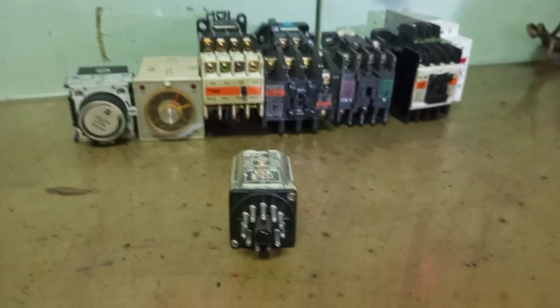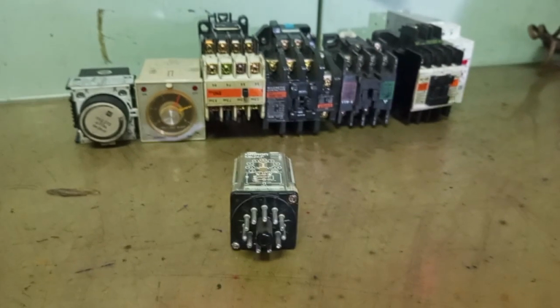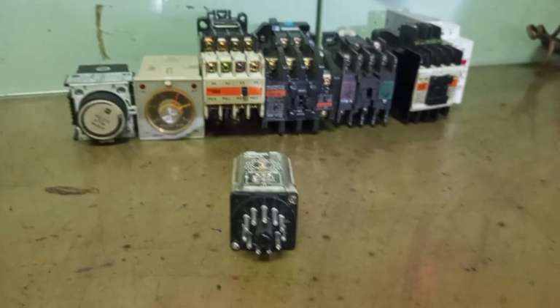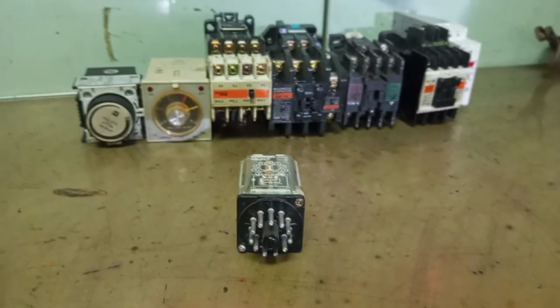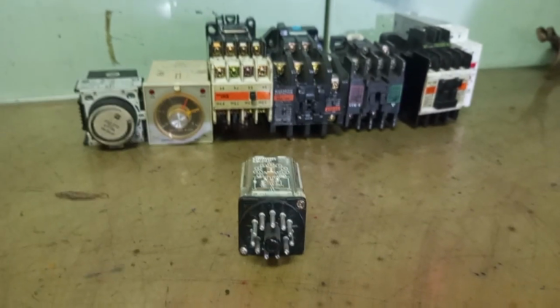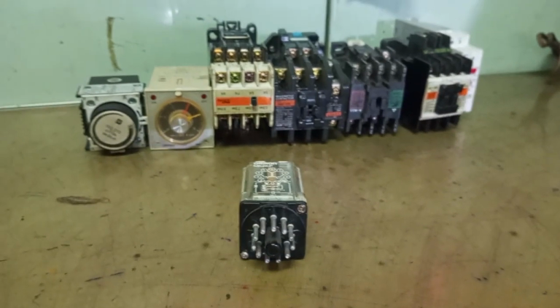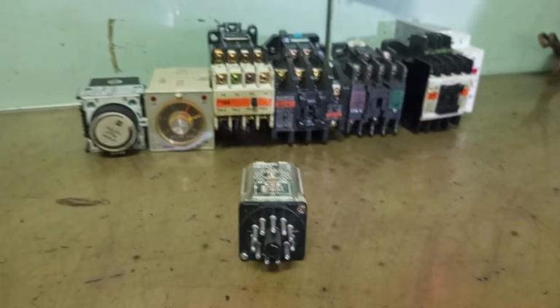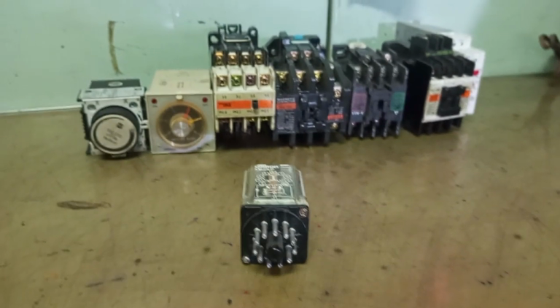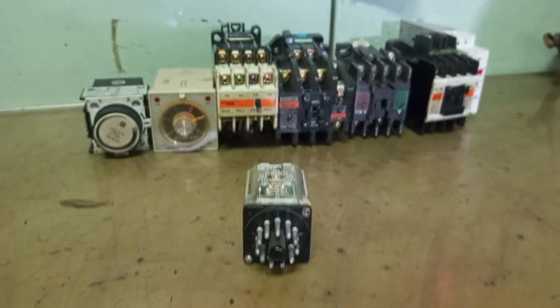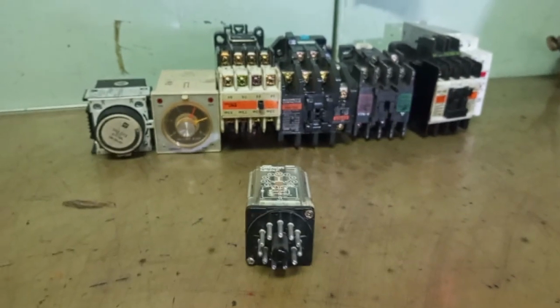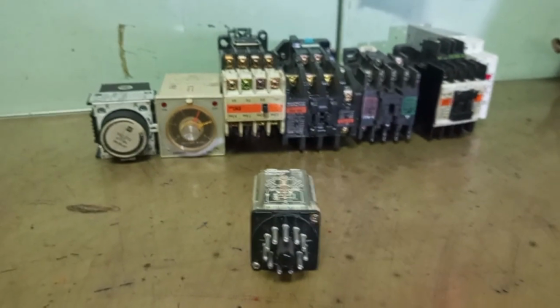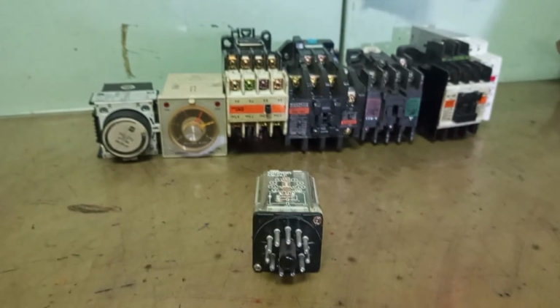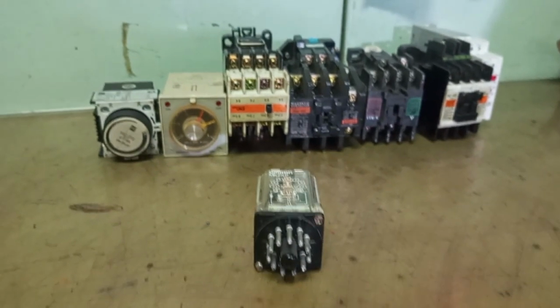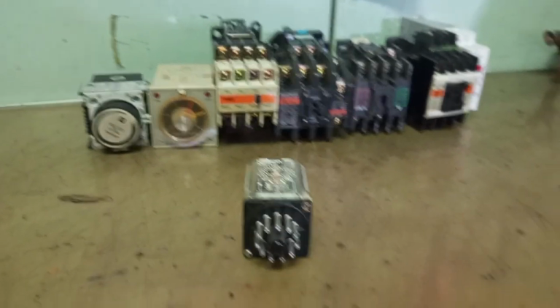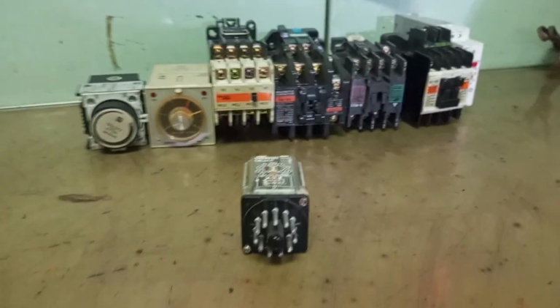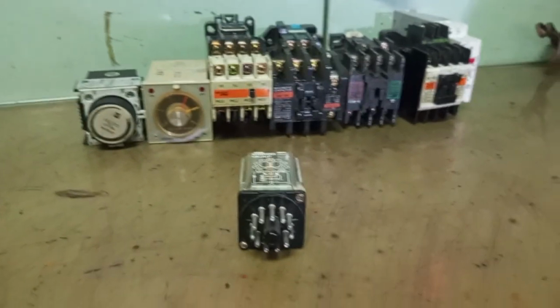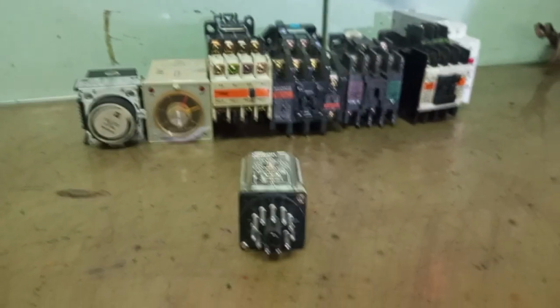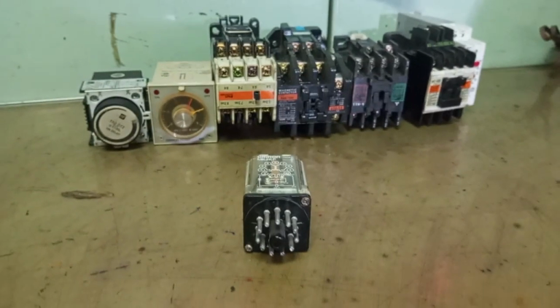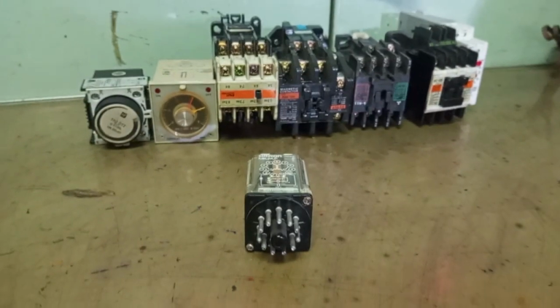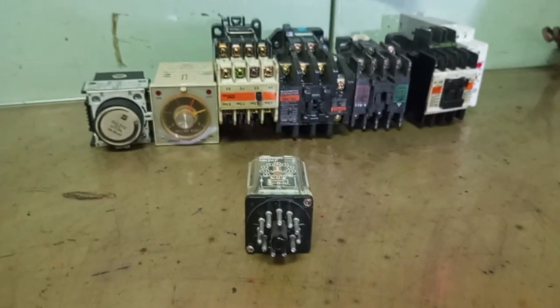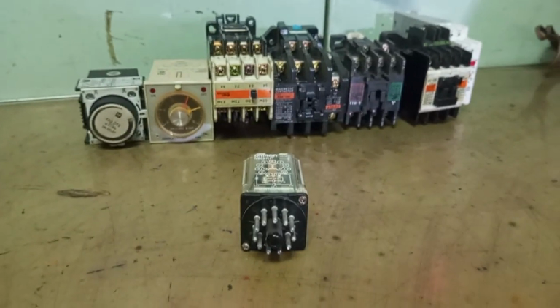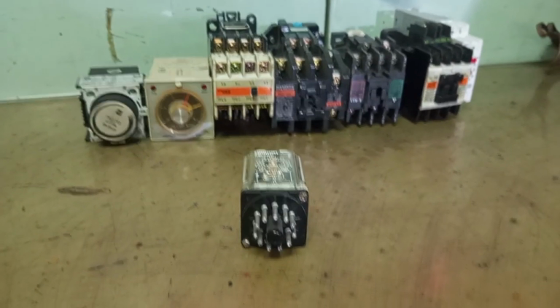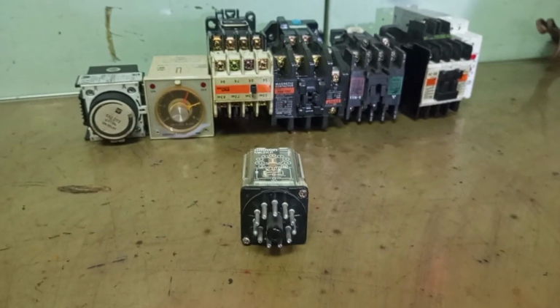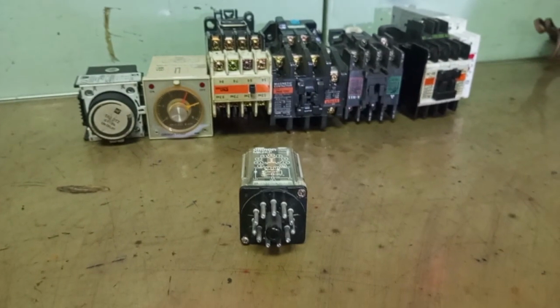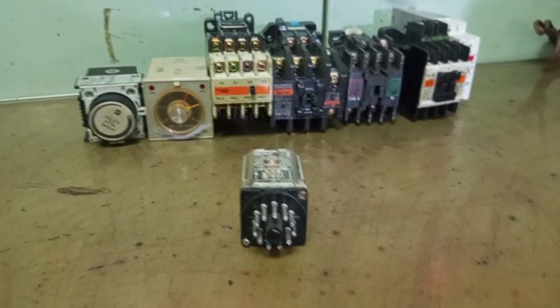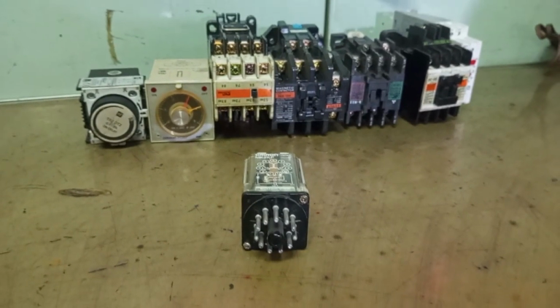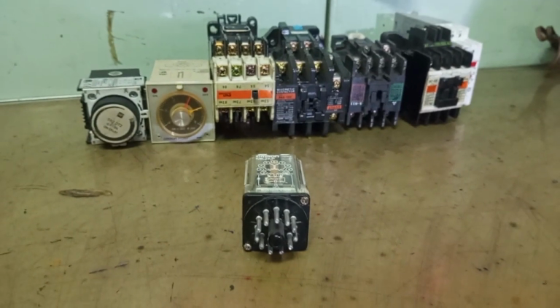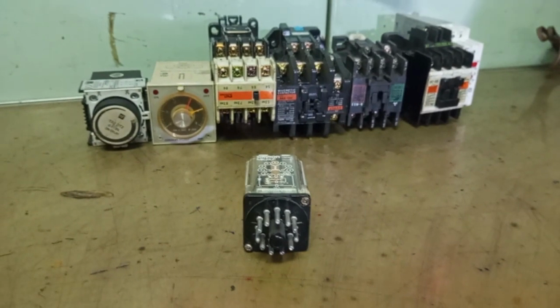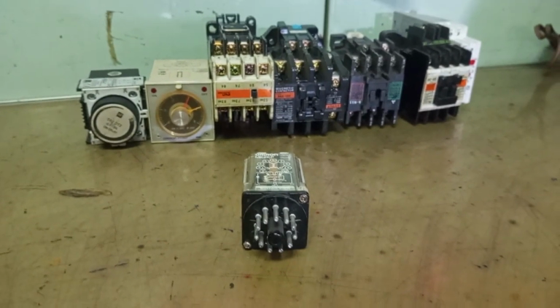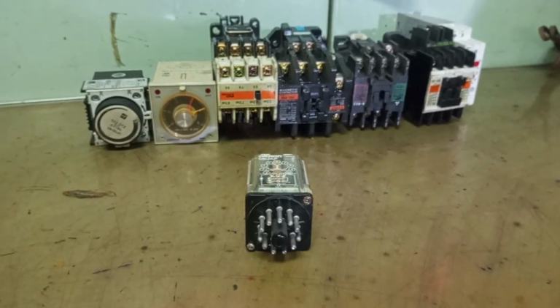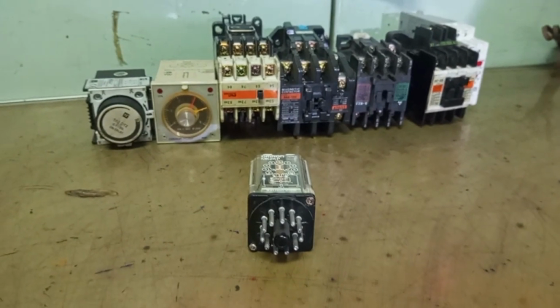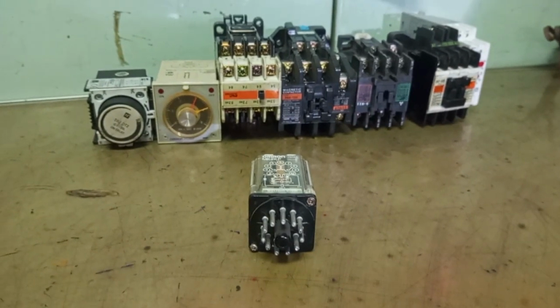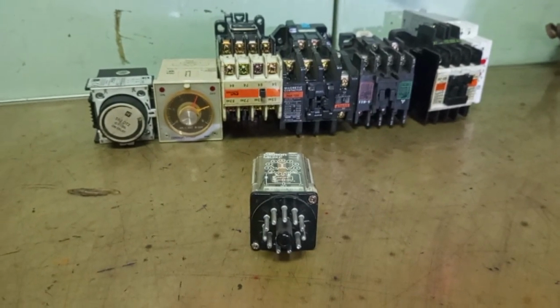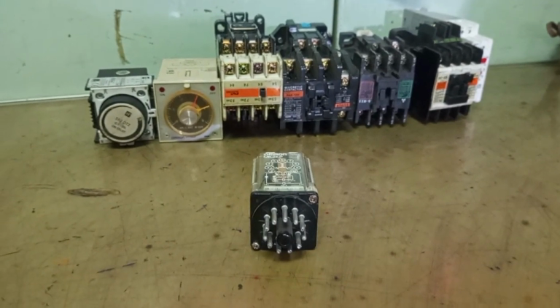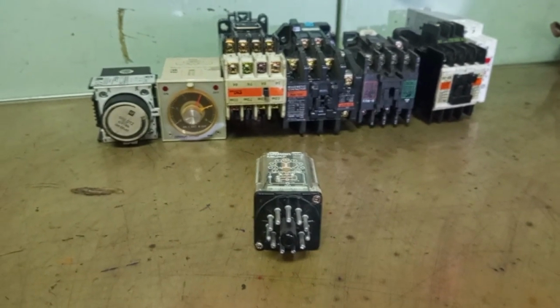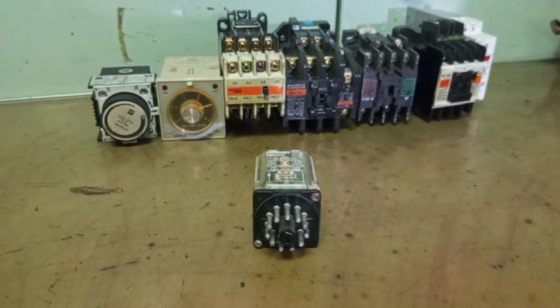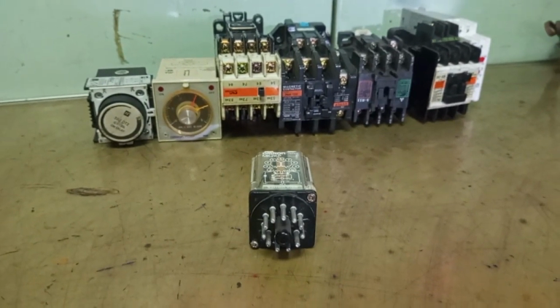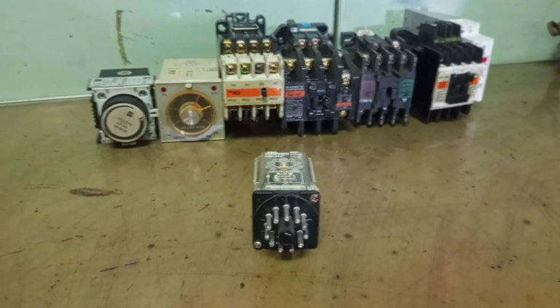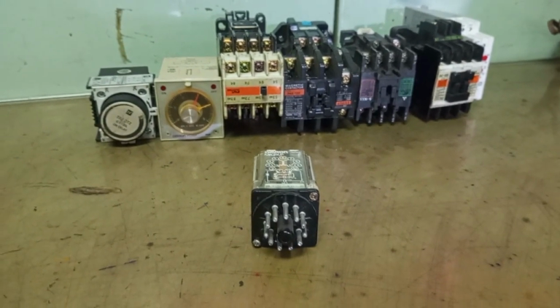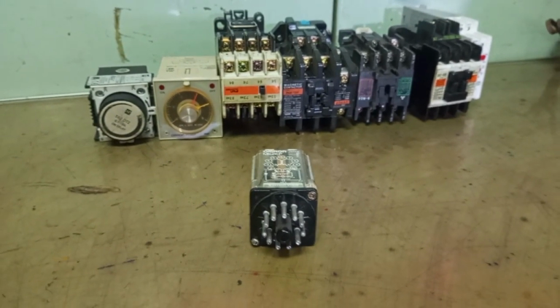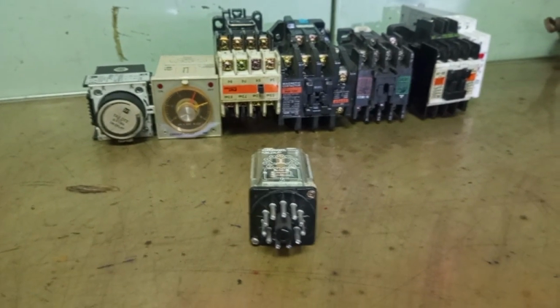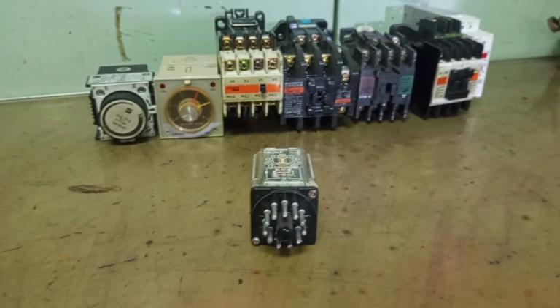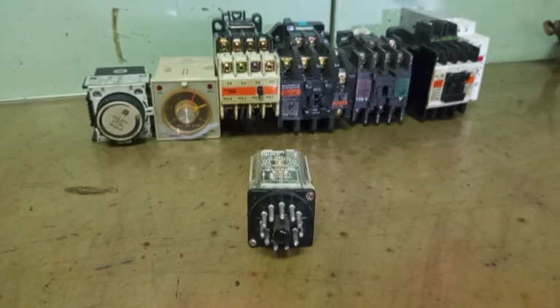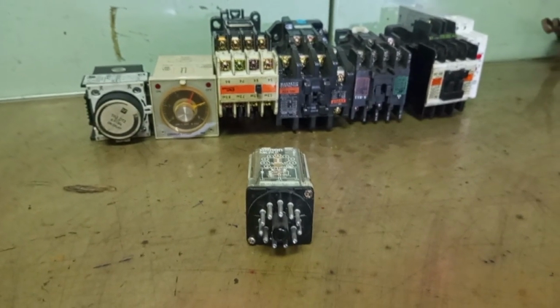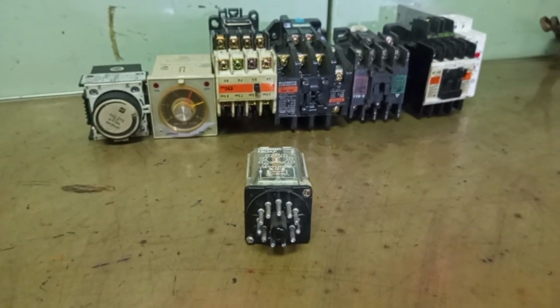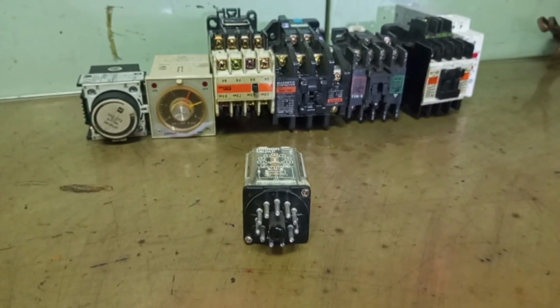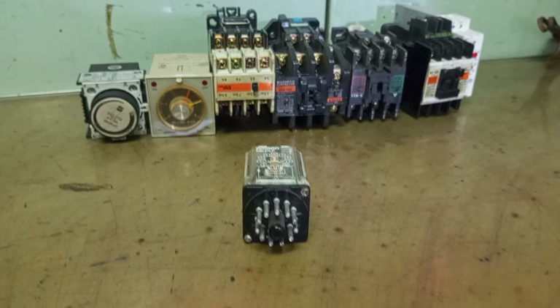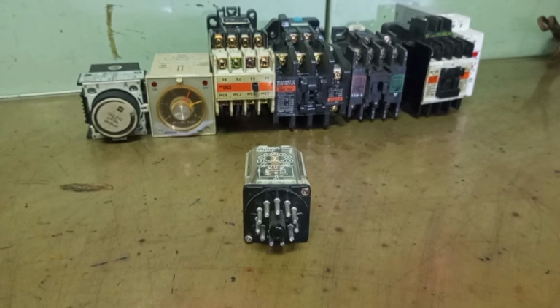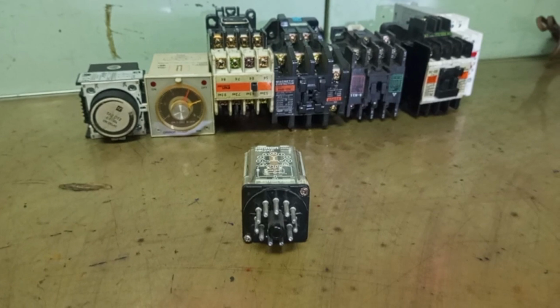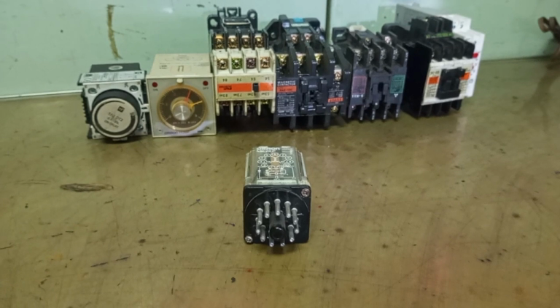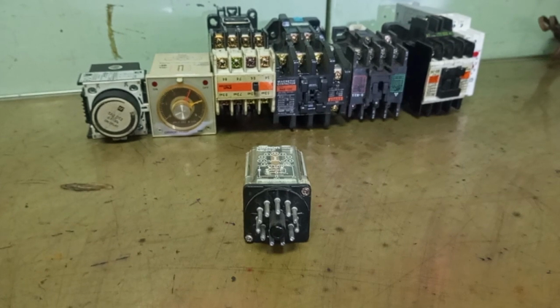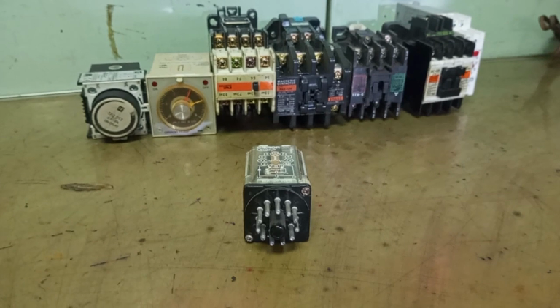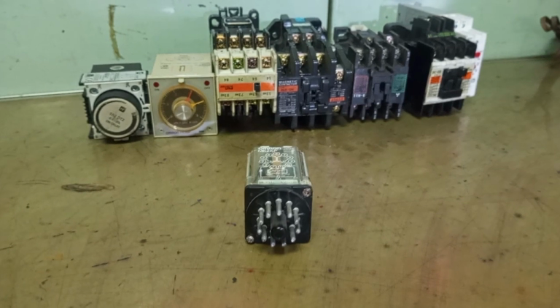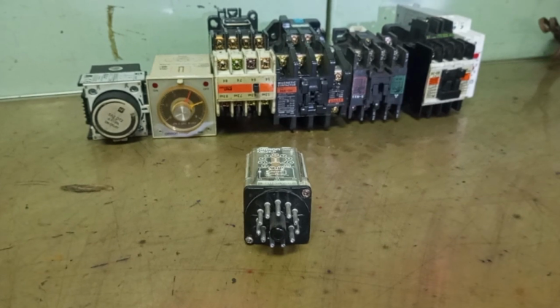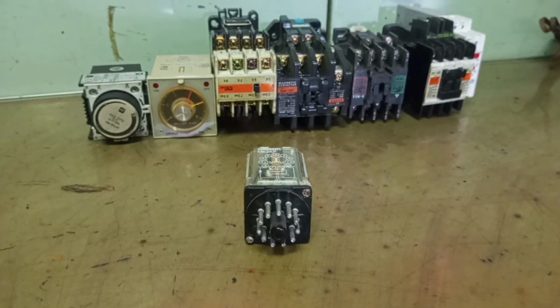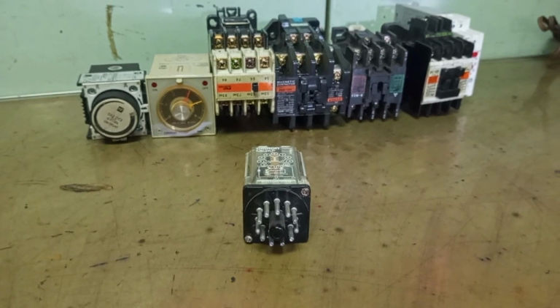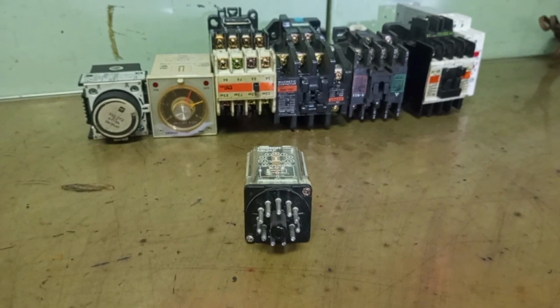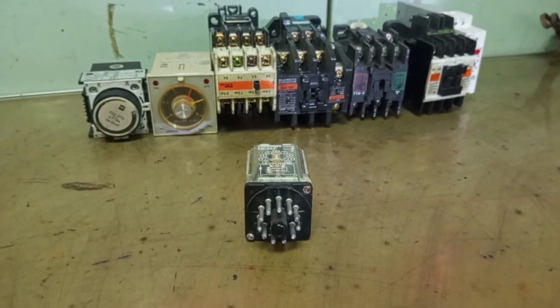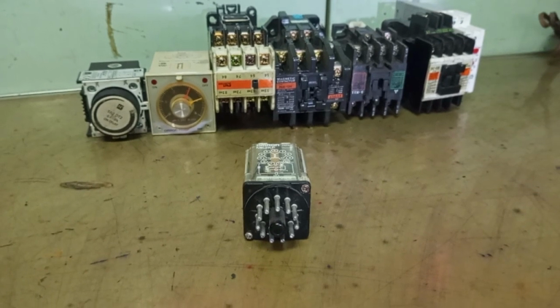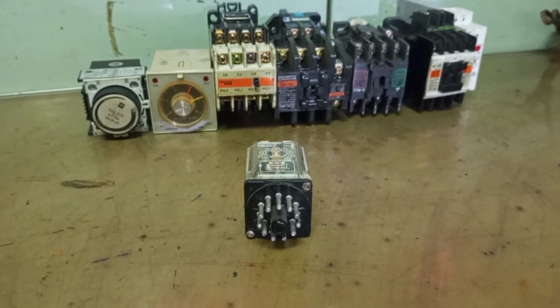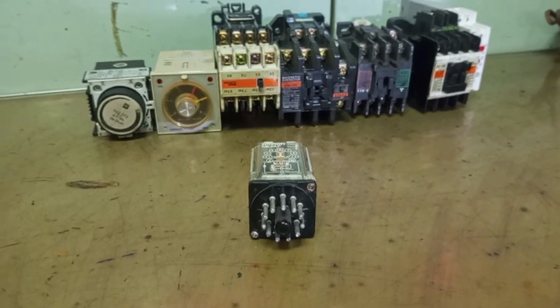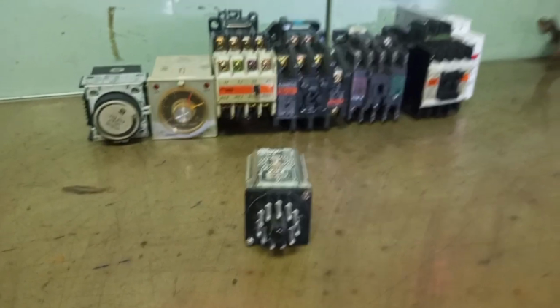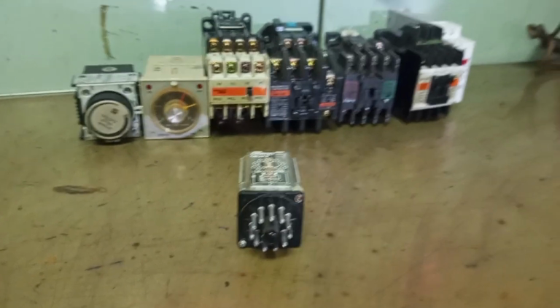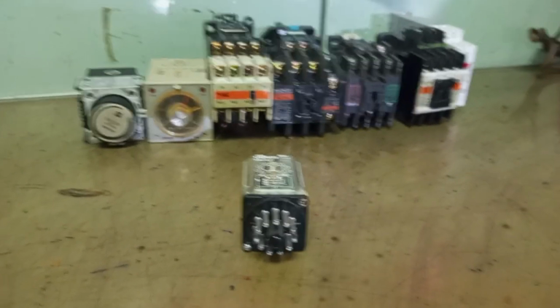Welcome to my YouTube channel. Today I am going to discuss about a latching relay and how it works in the control circuit.